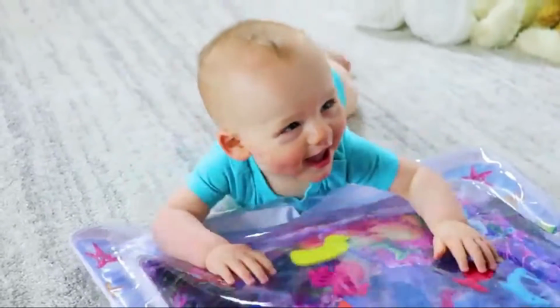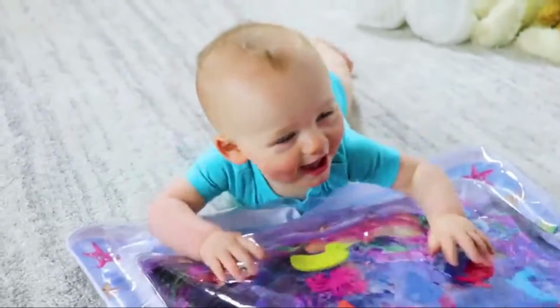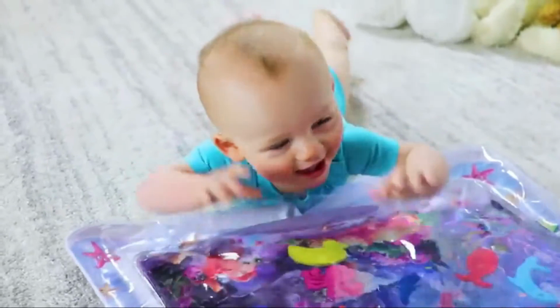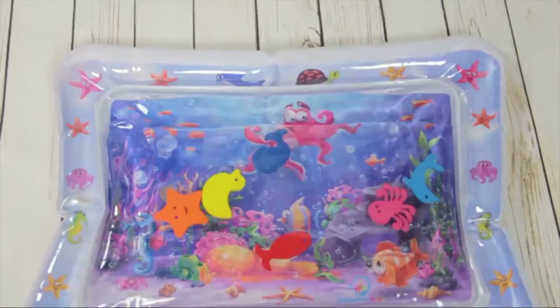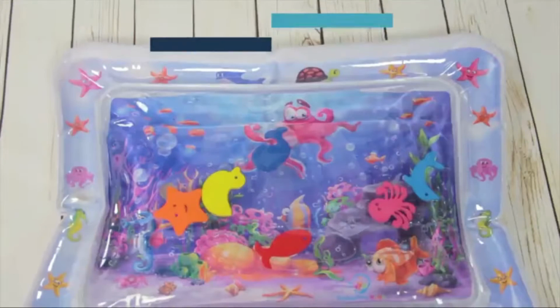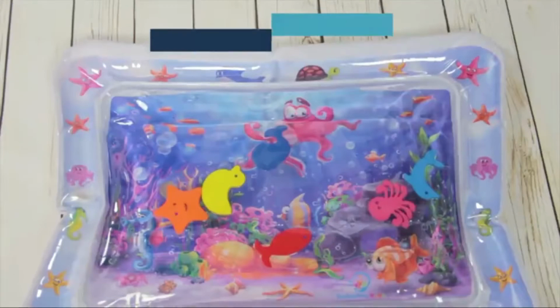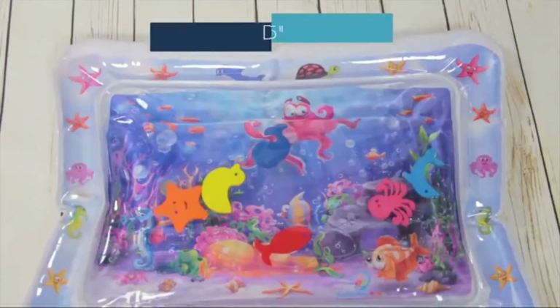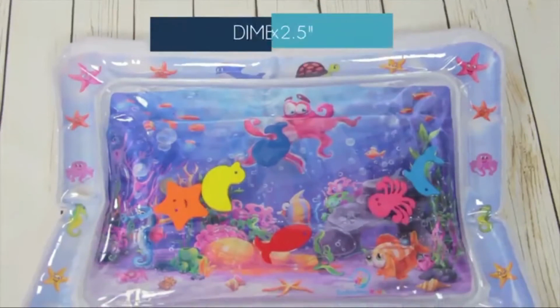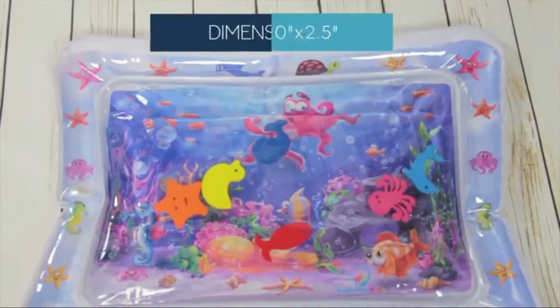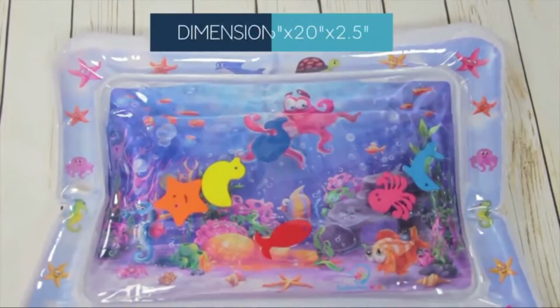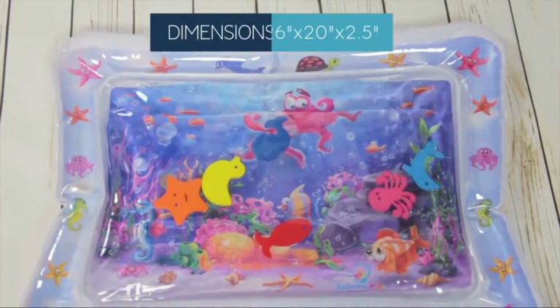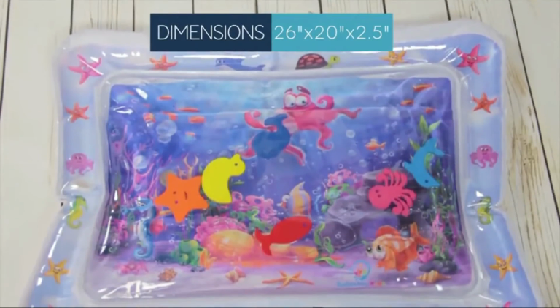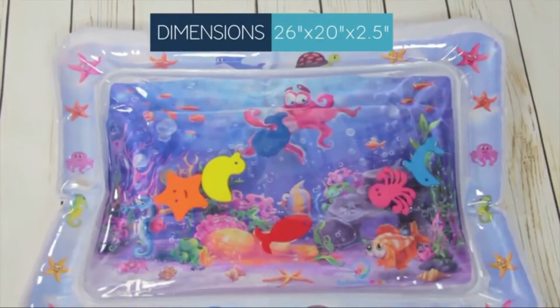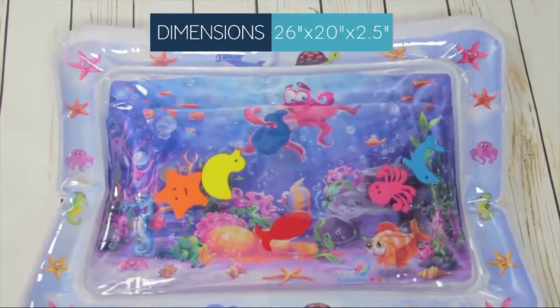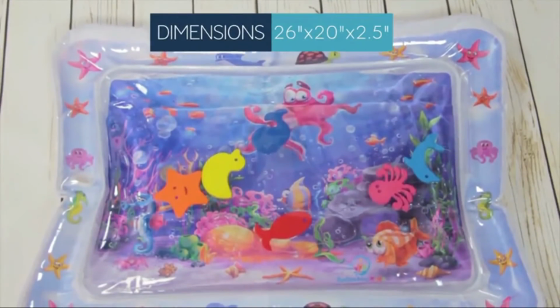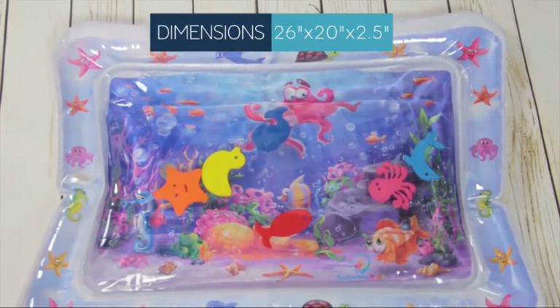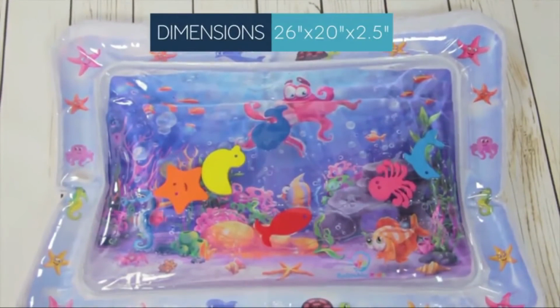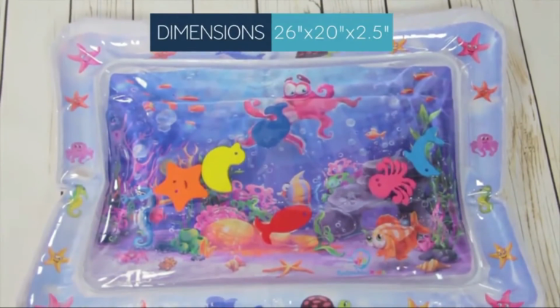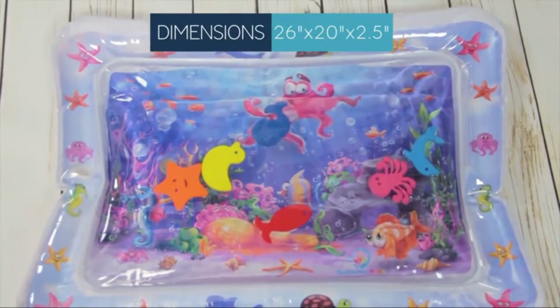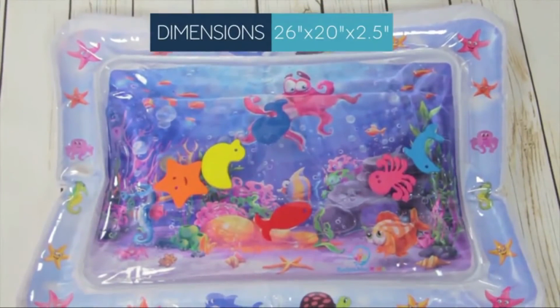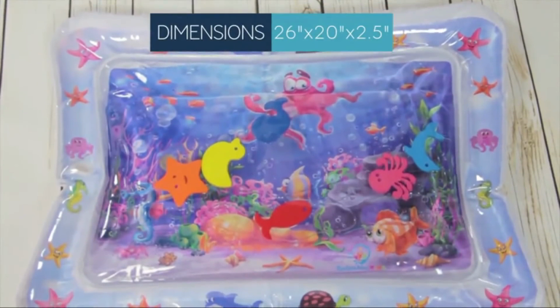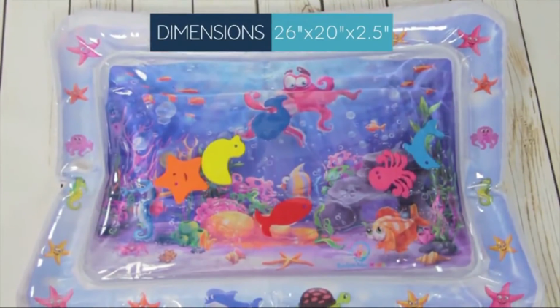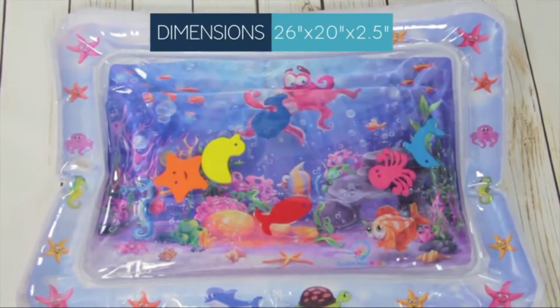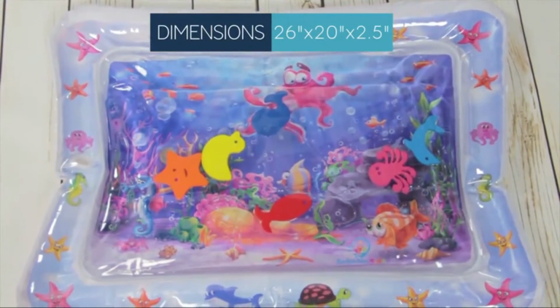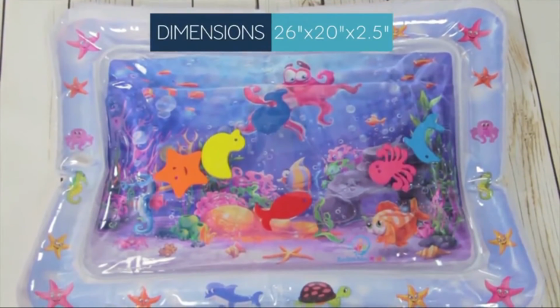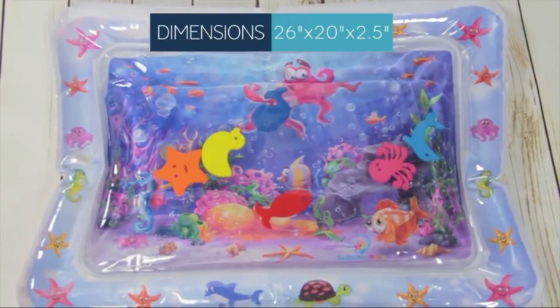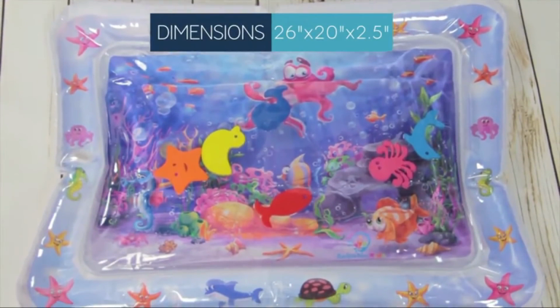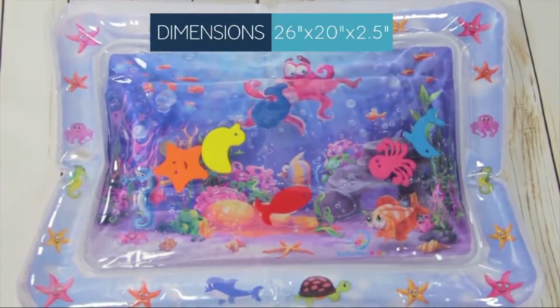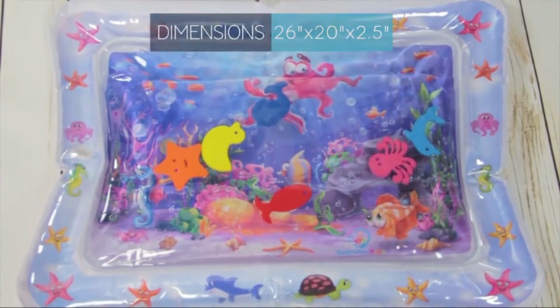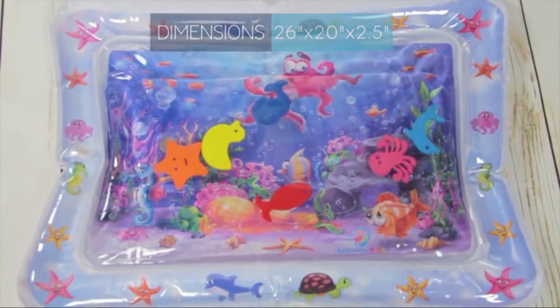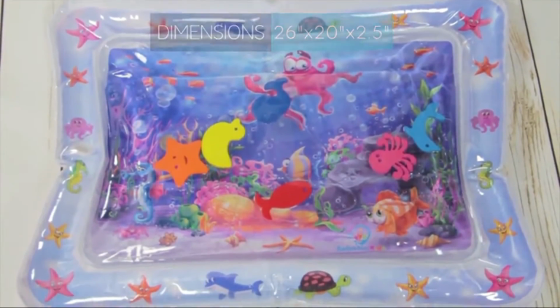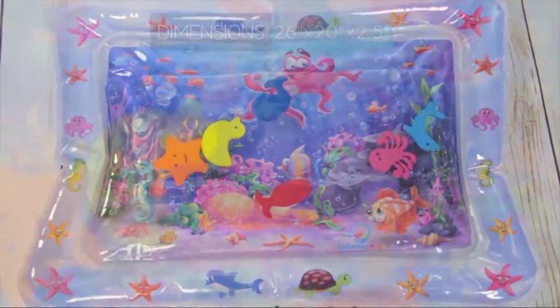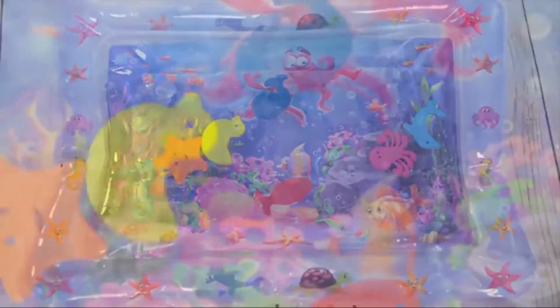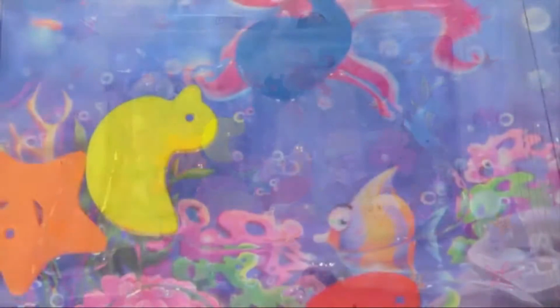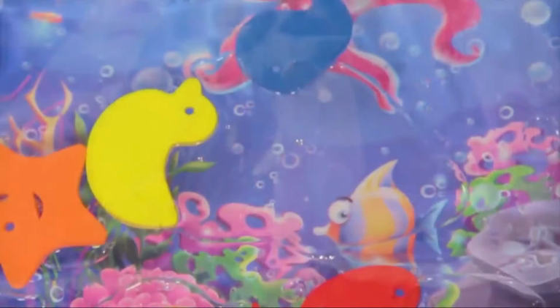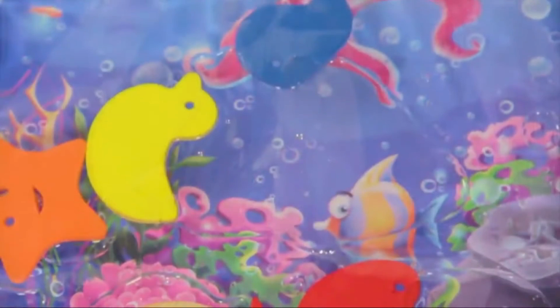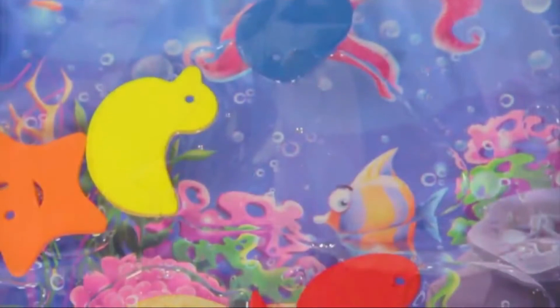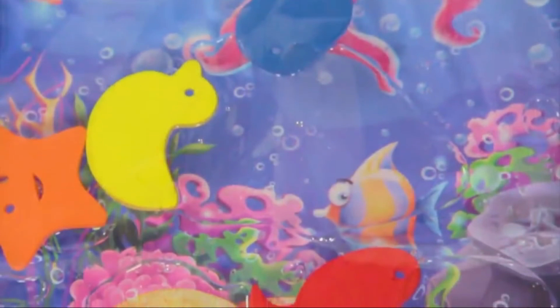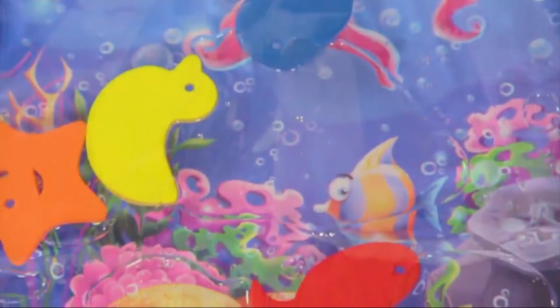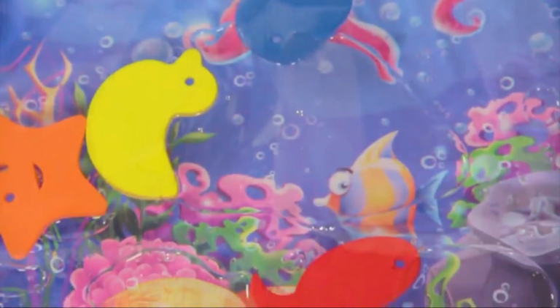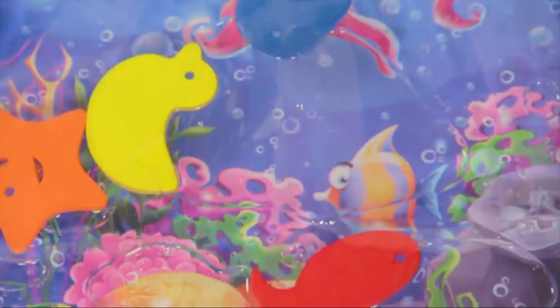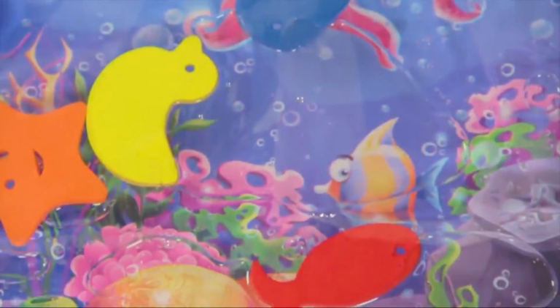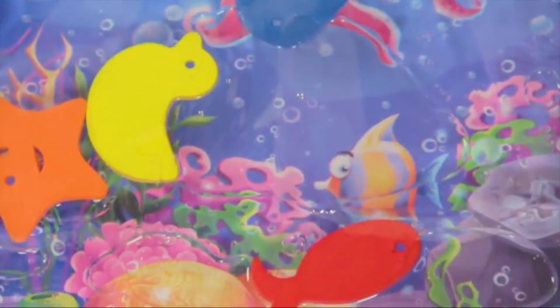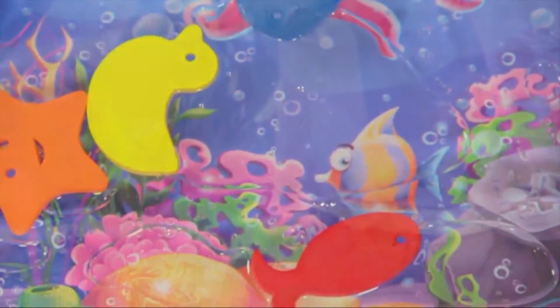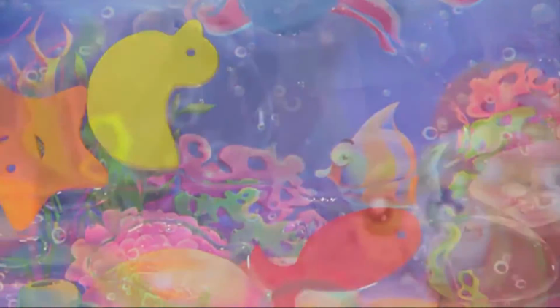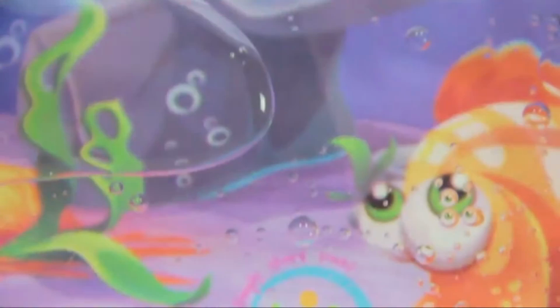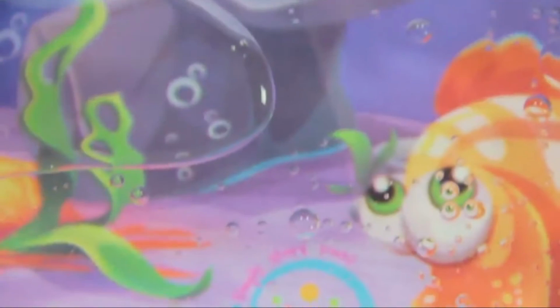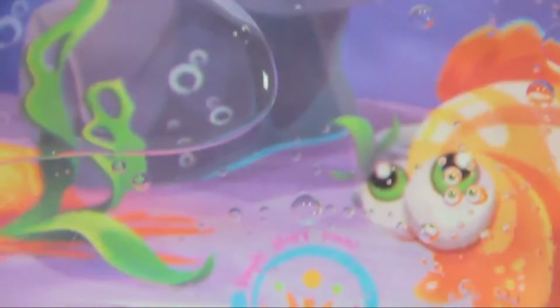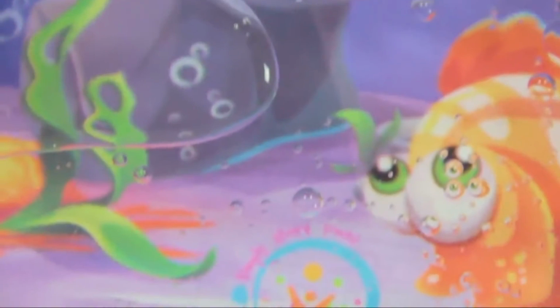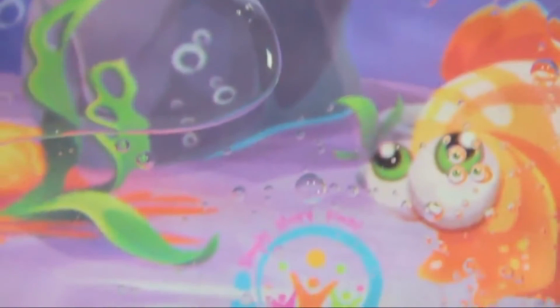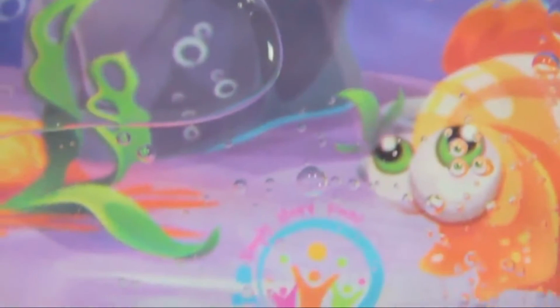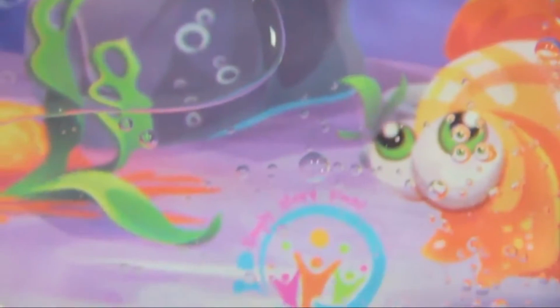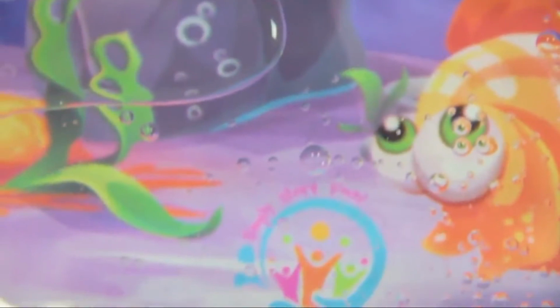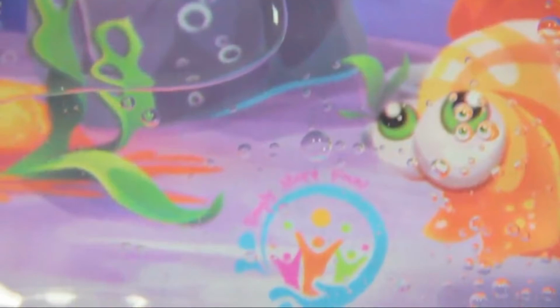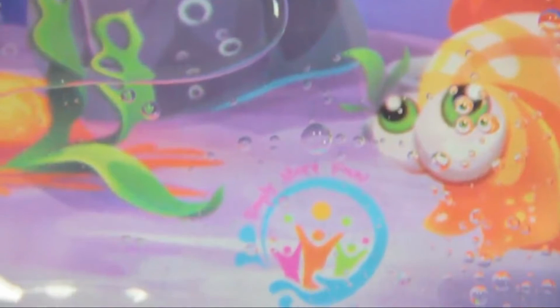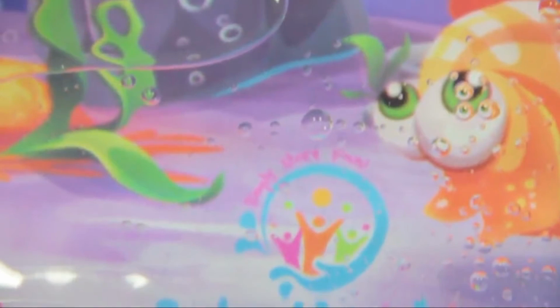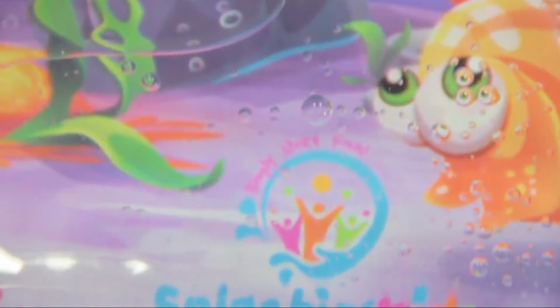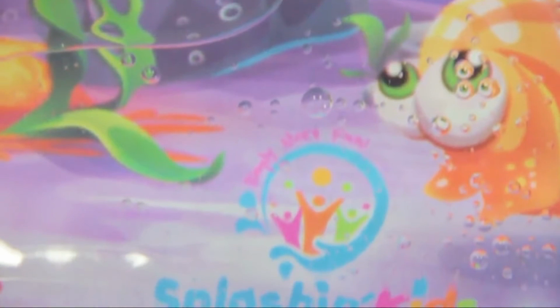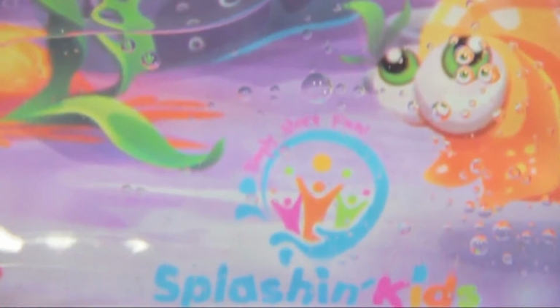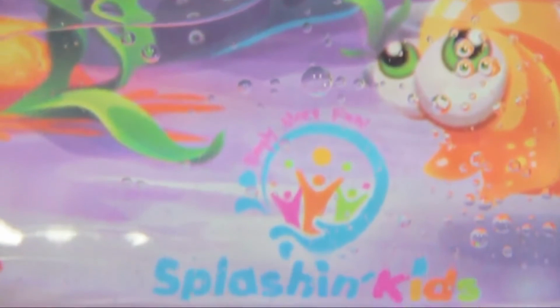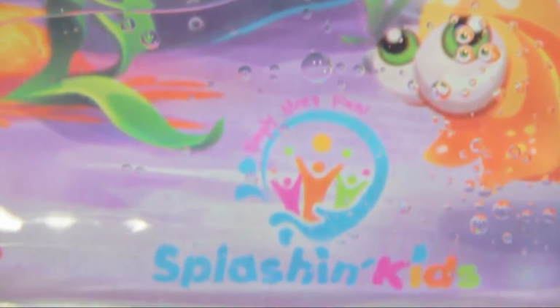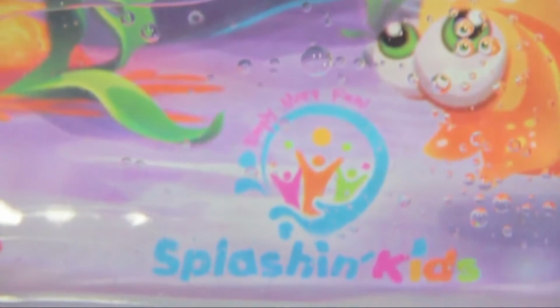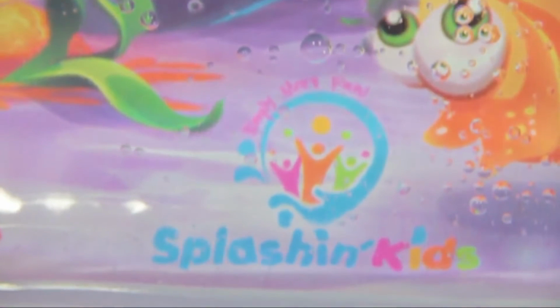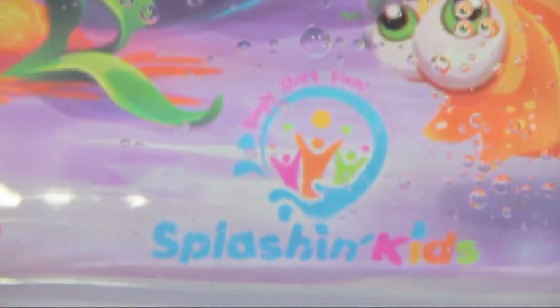To get the Splashin' Kids Water Mat, click on the Add to Cart button. It's also a great baby shower gift.